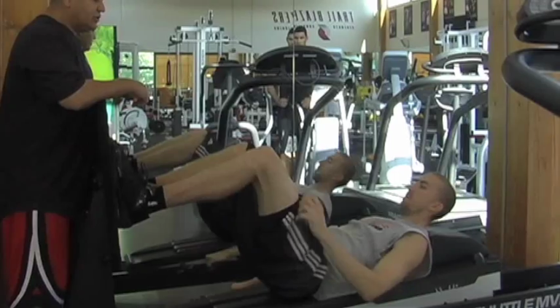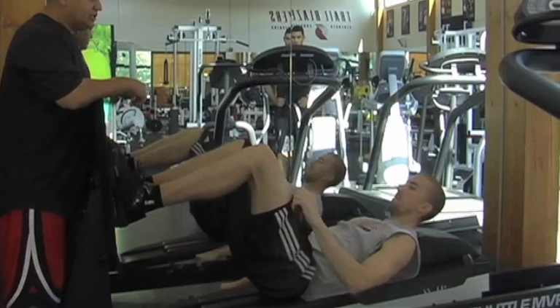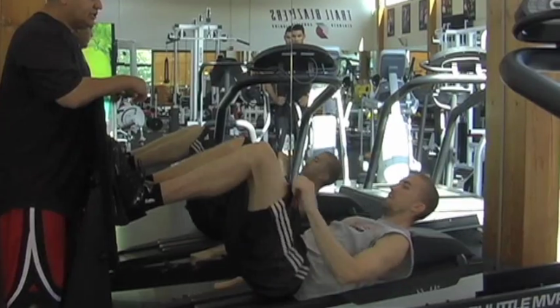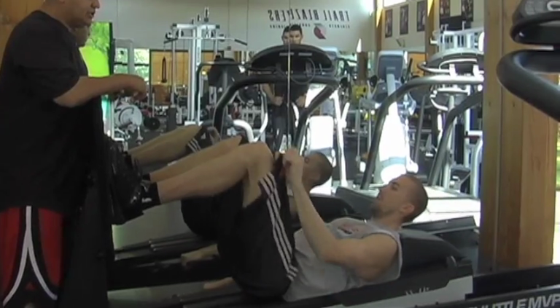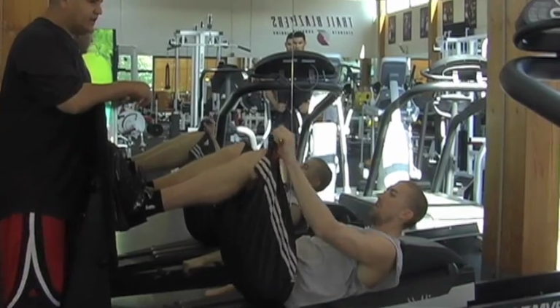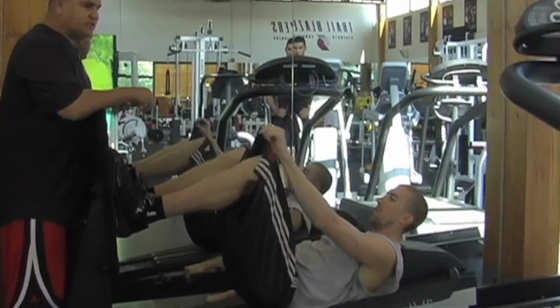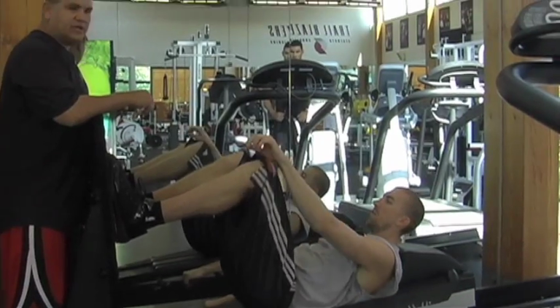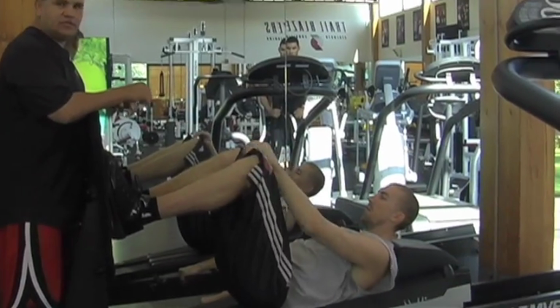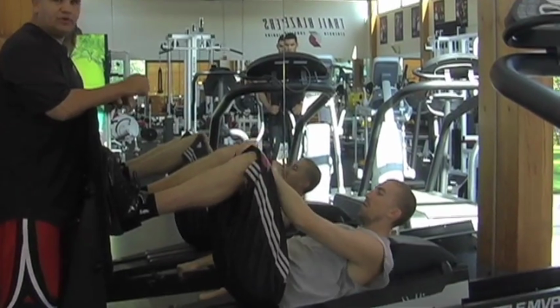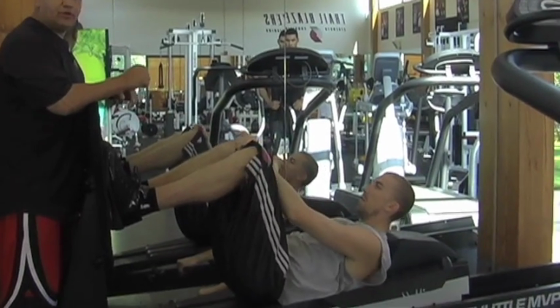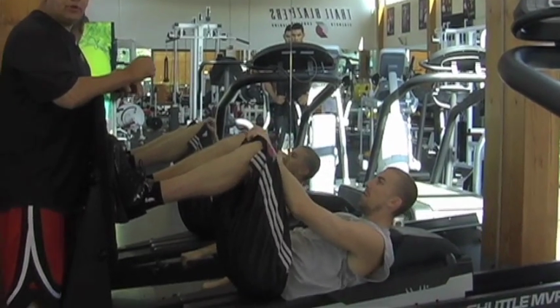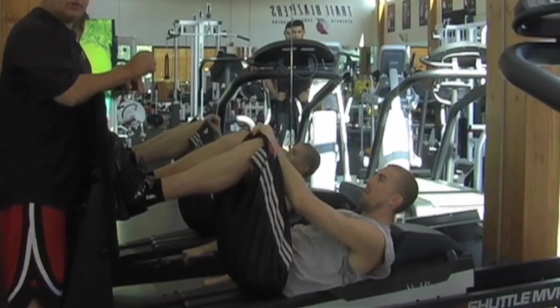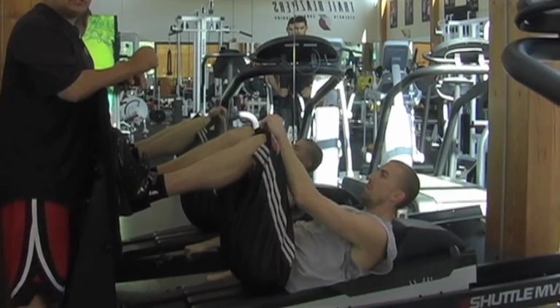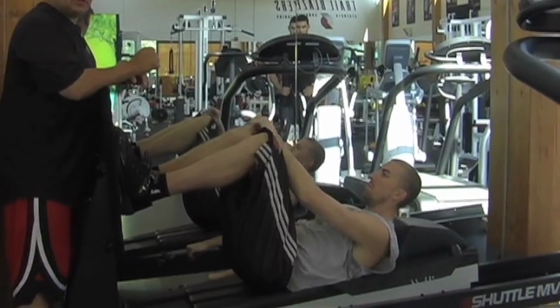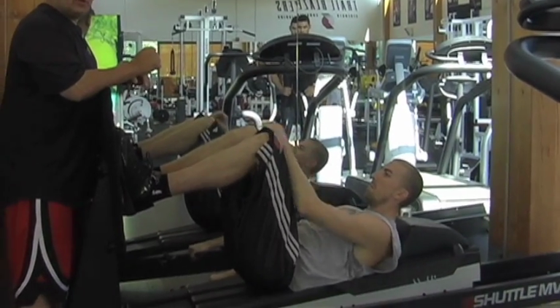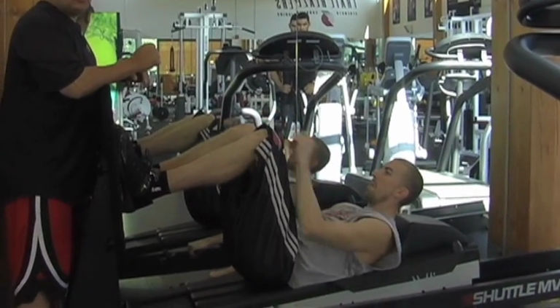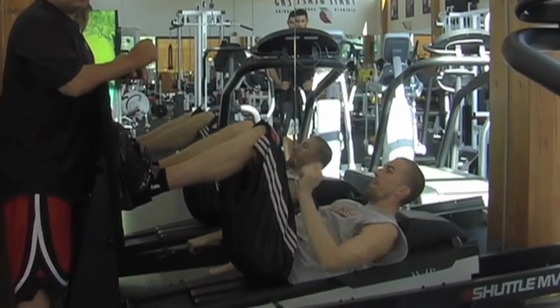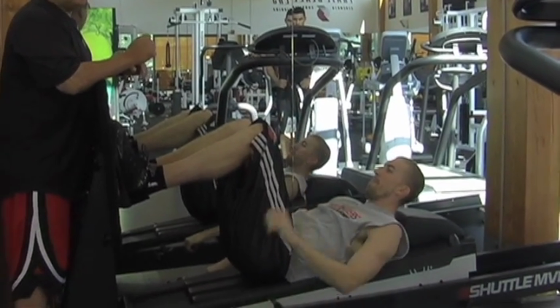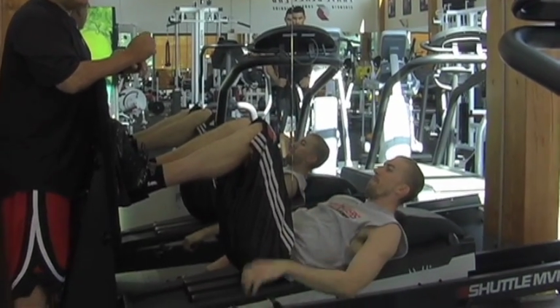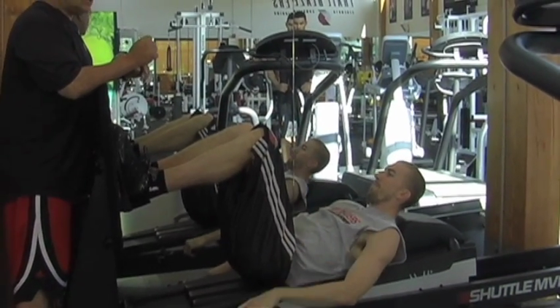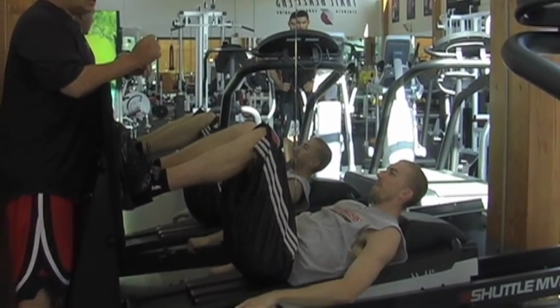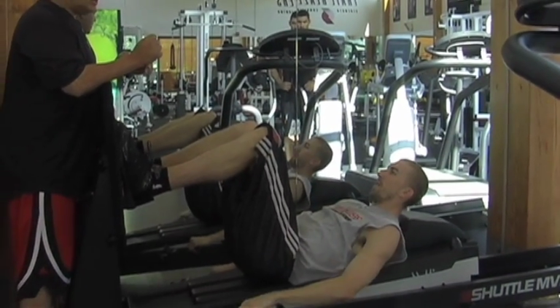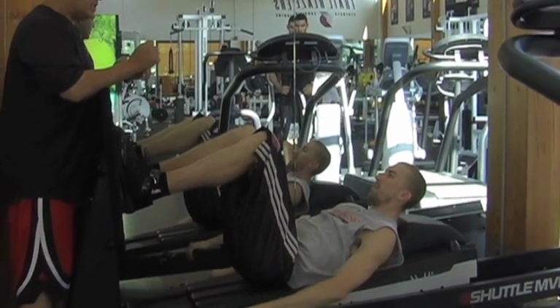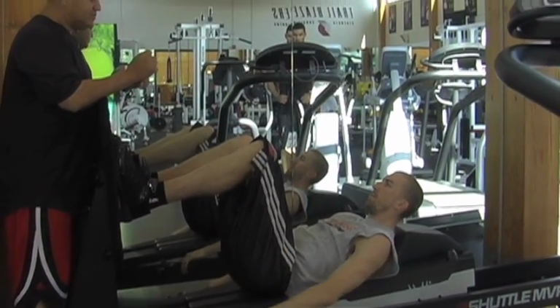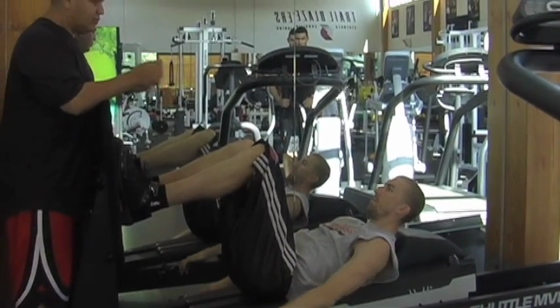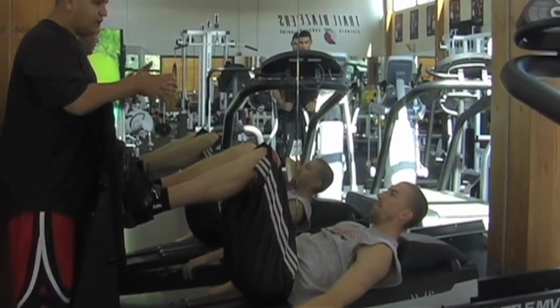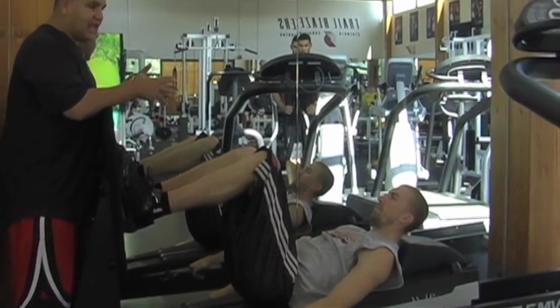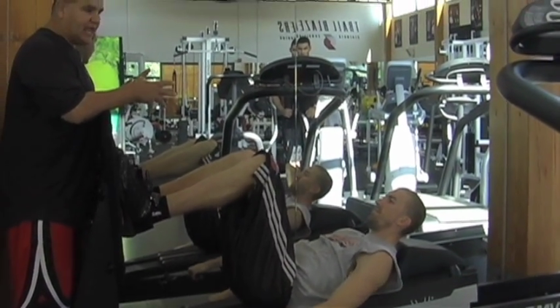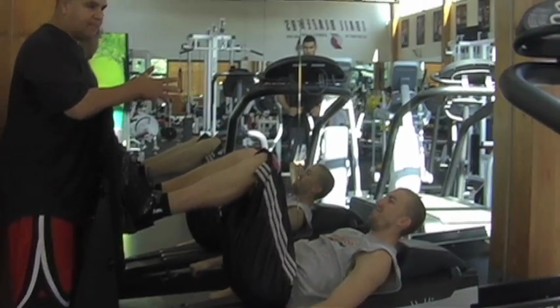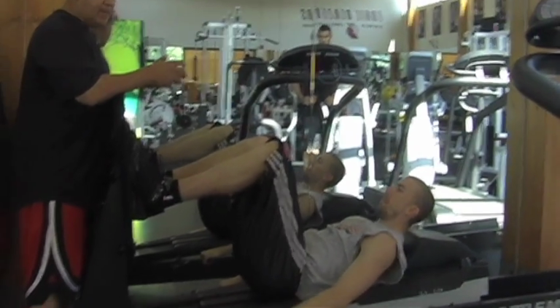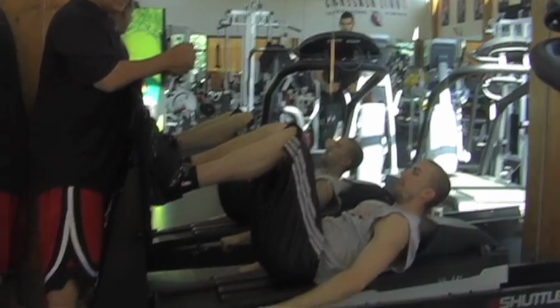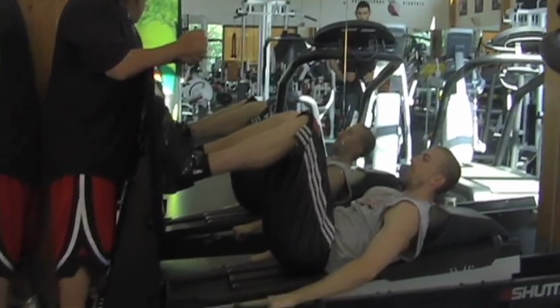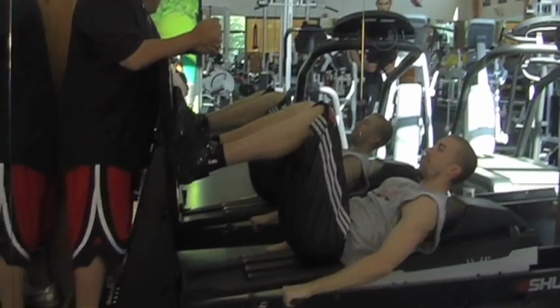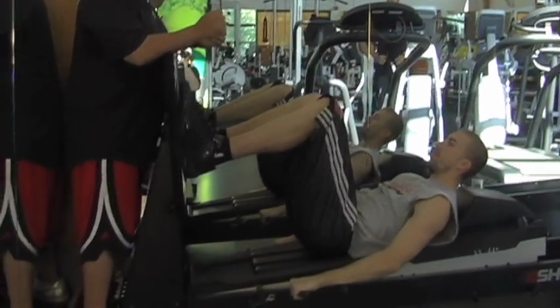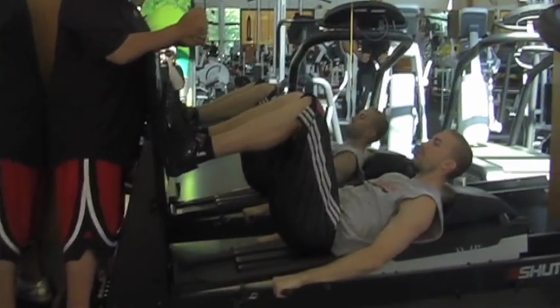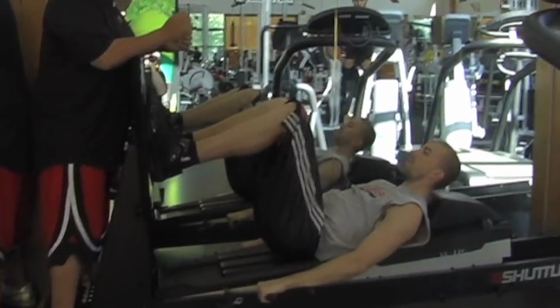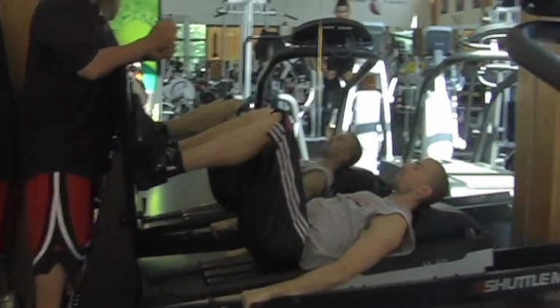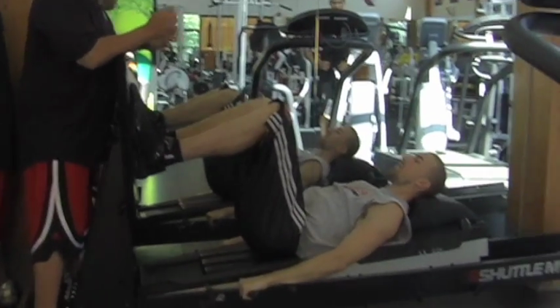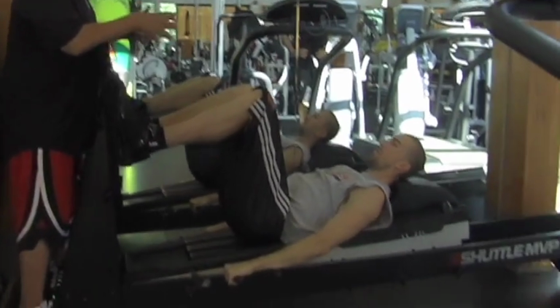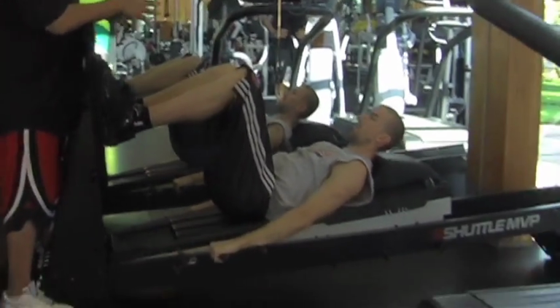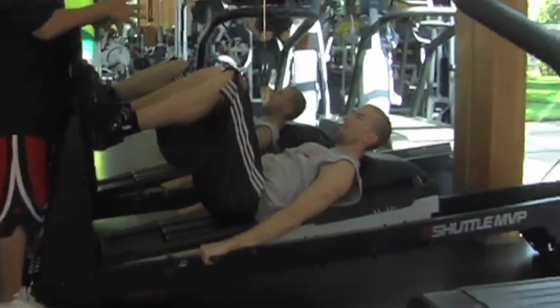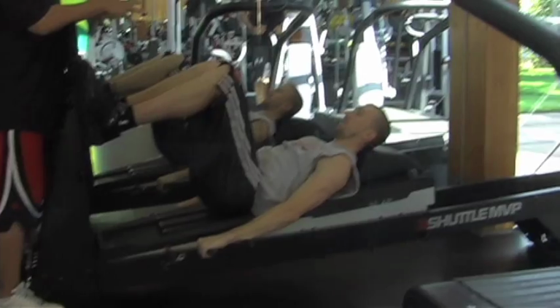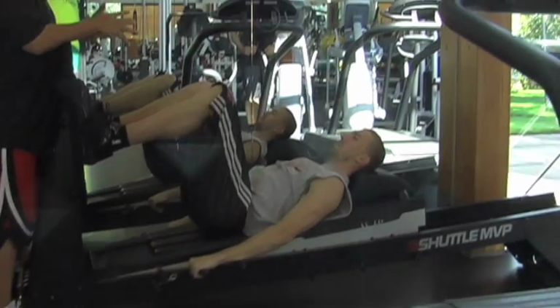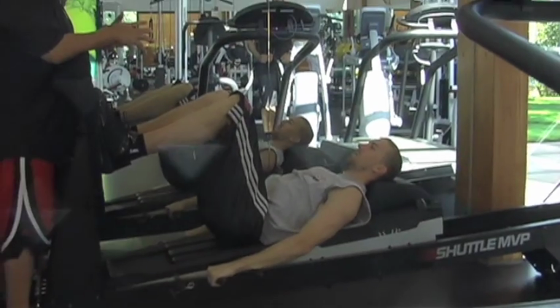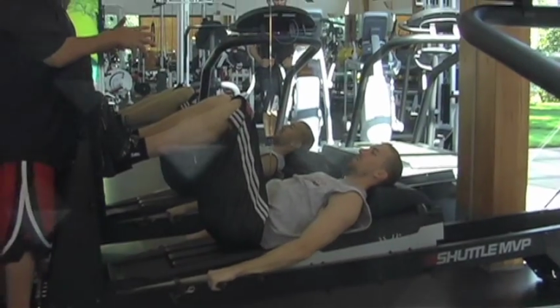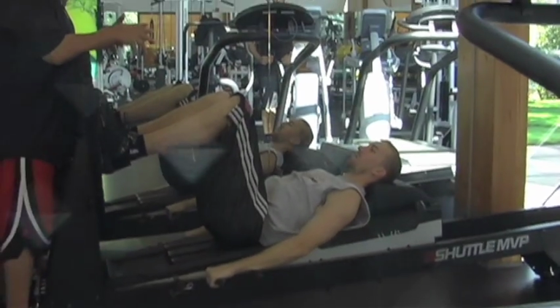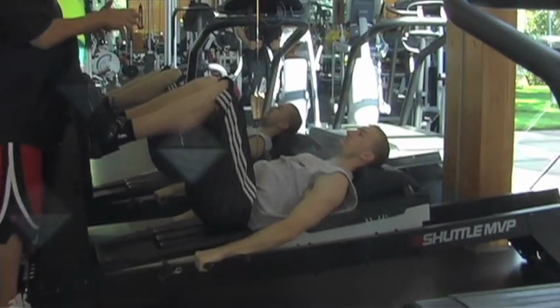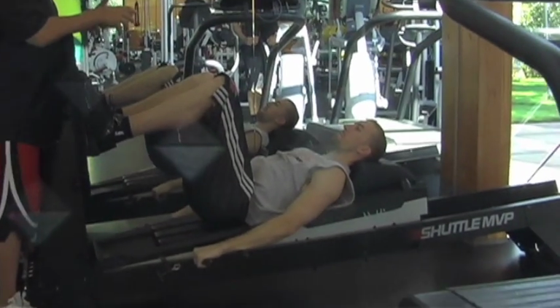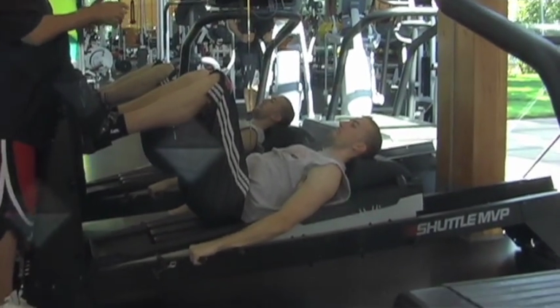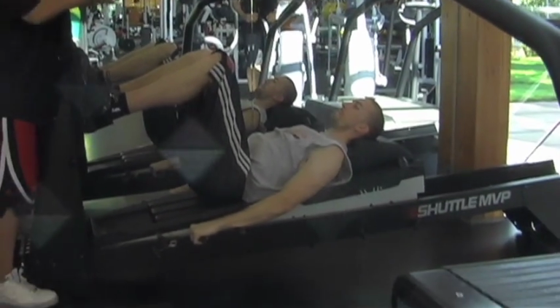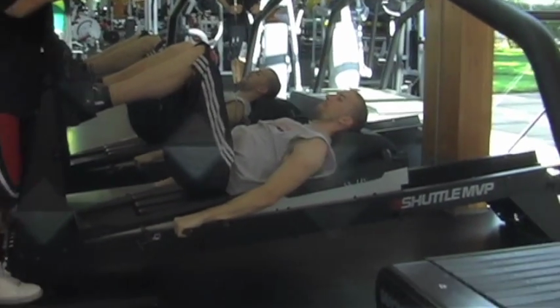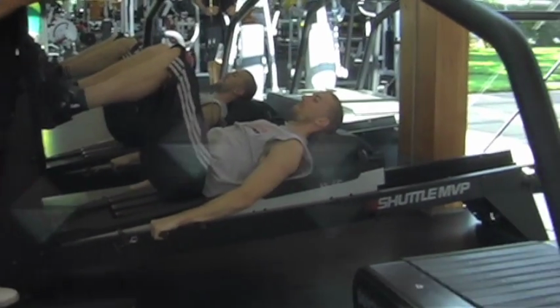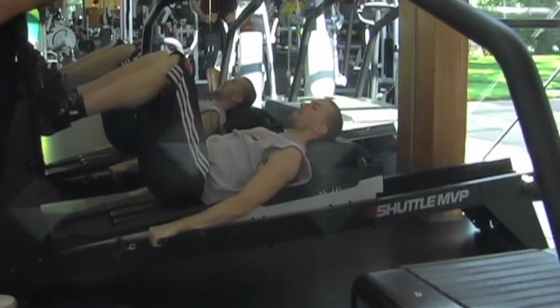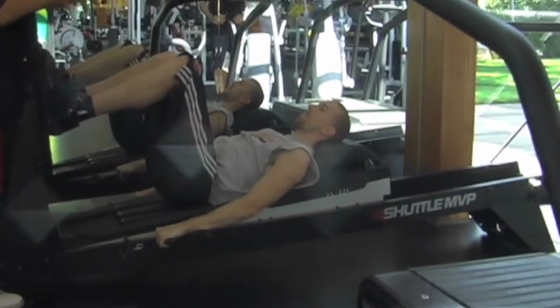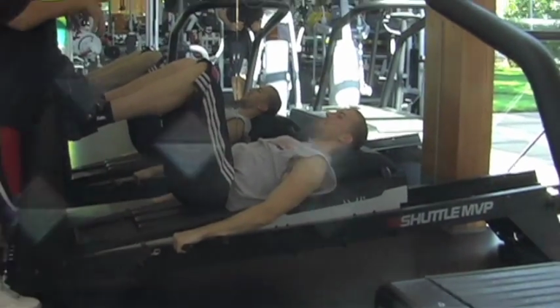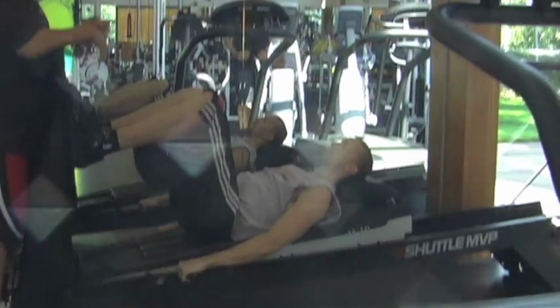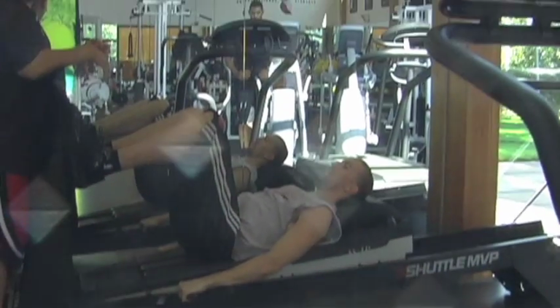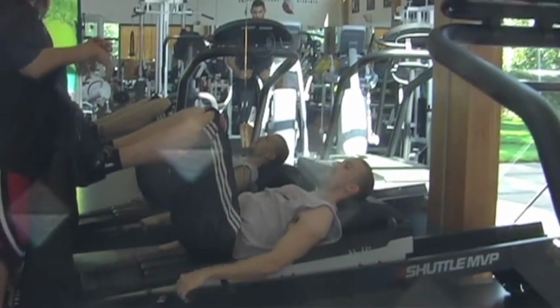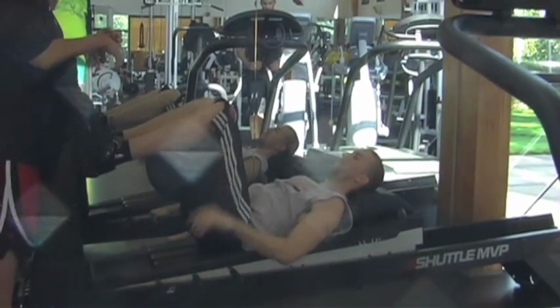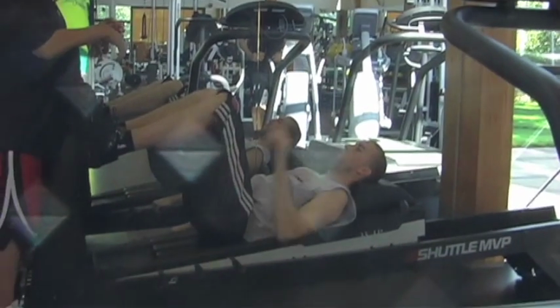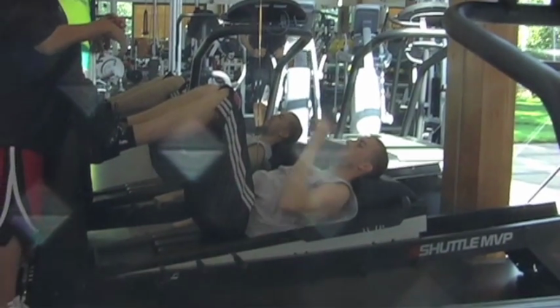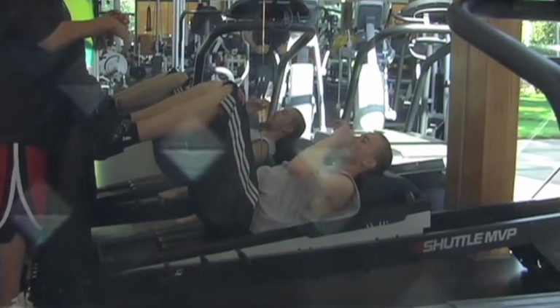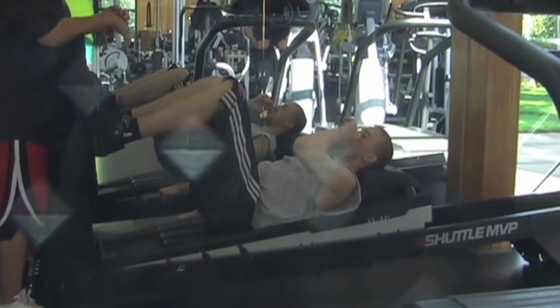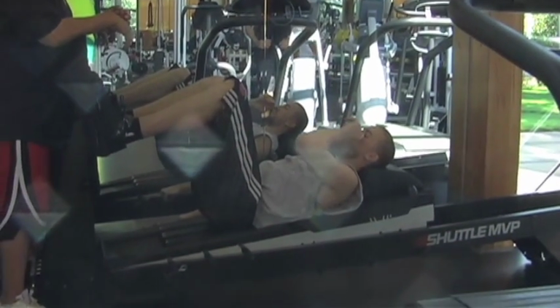A series of exercises we do on the shuttle will use a lot of this pre-game. This is a great pre-game routine for us. We use it pre-practice for our guys as well.